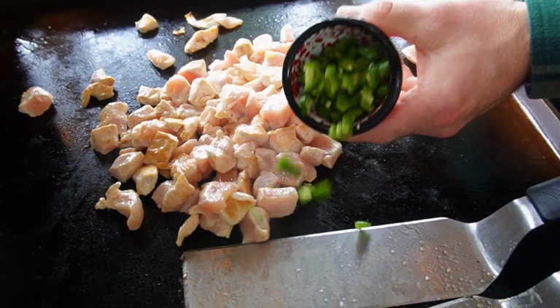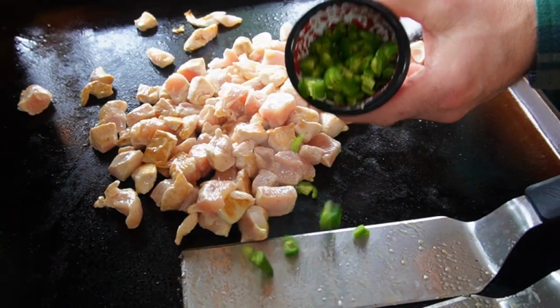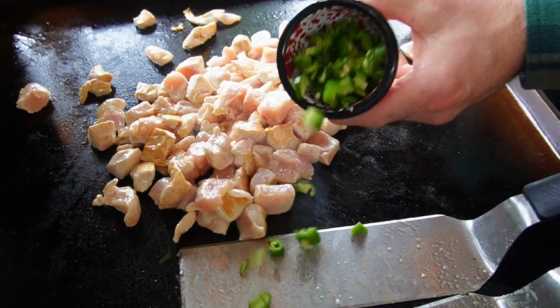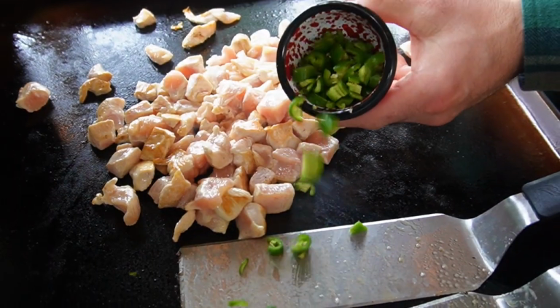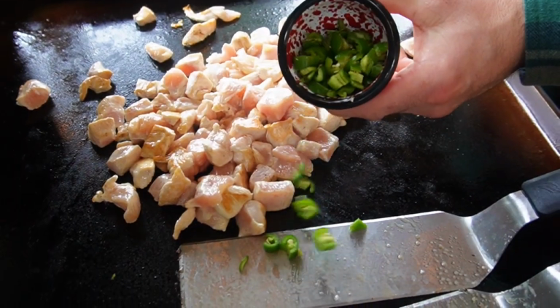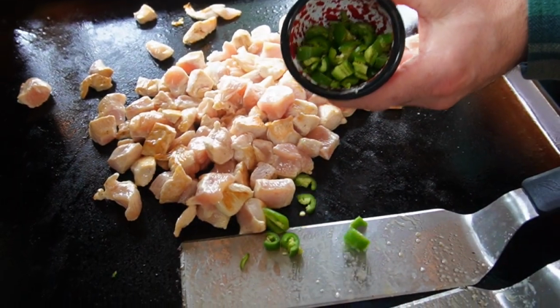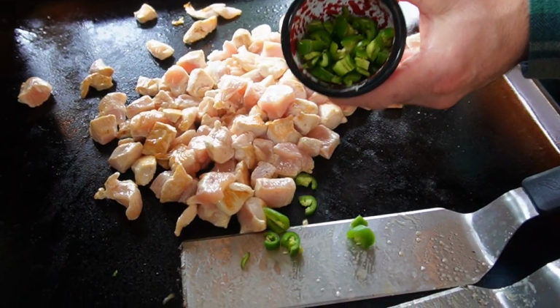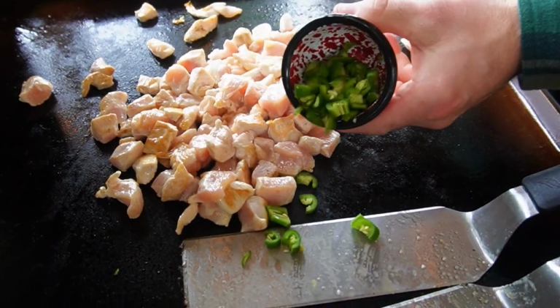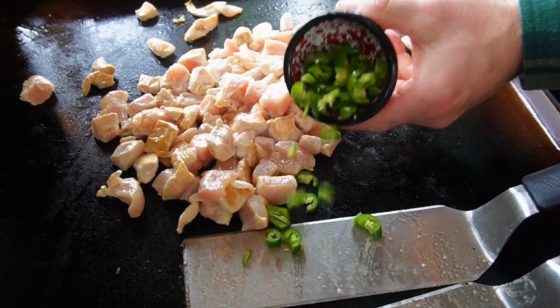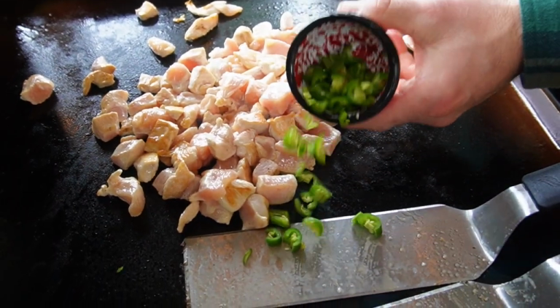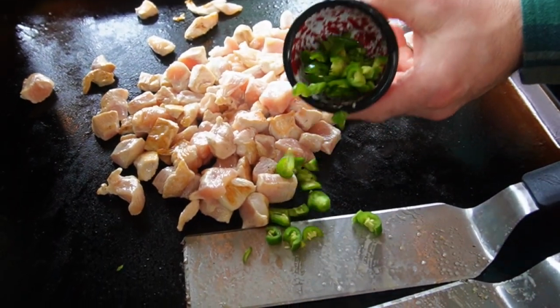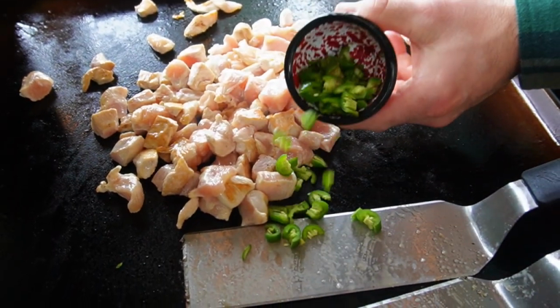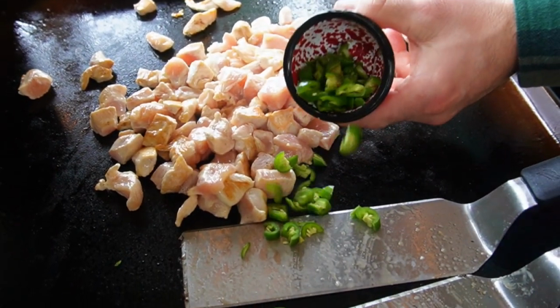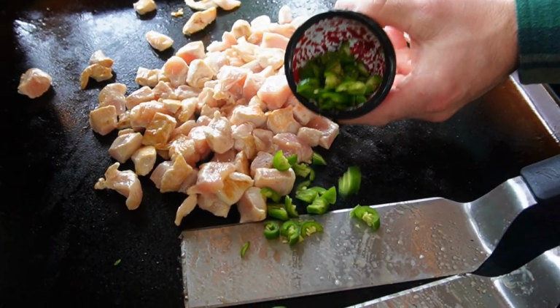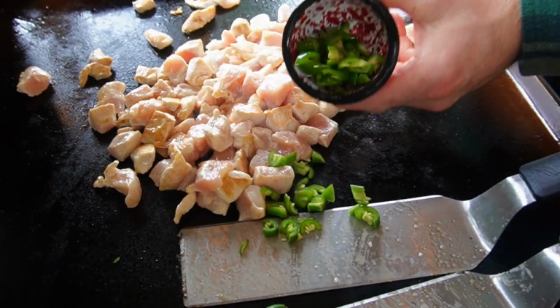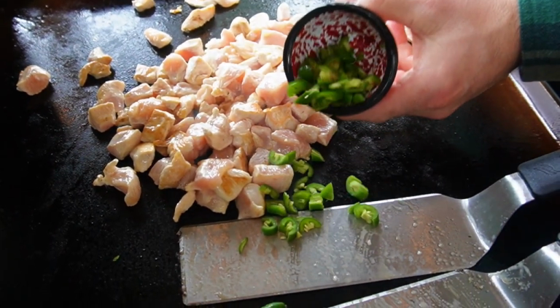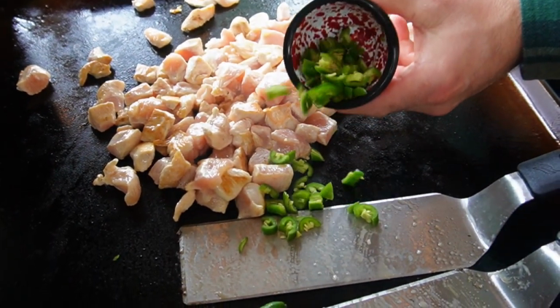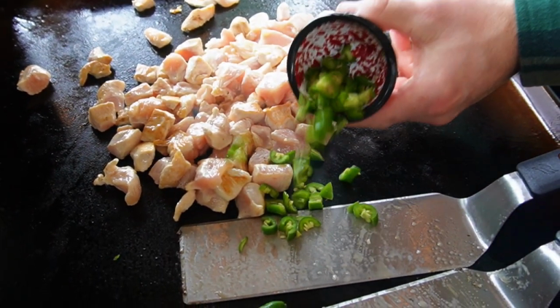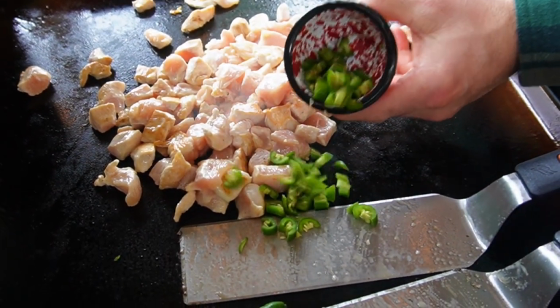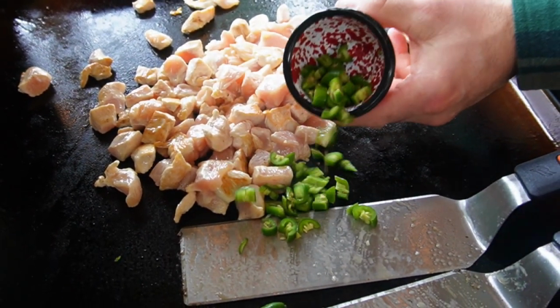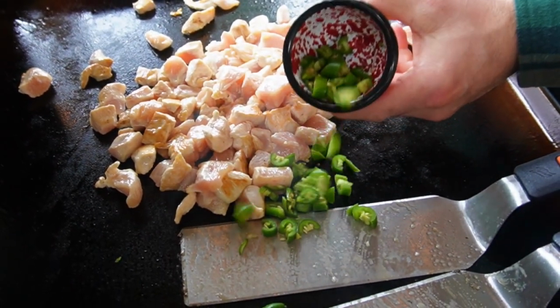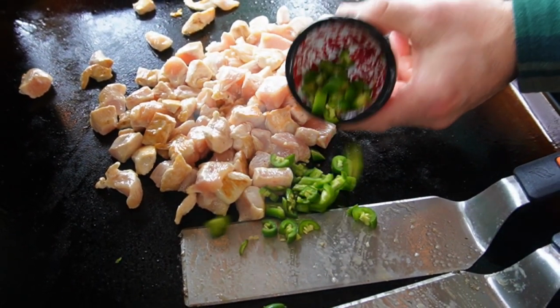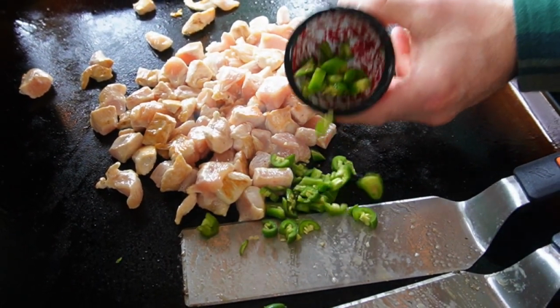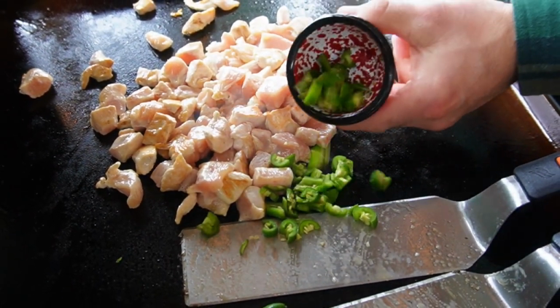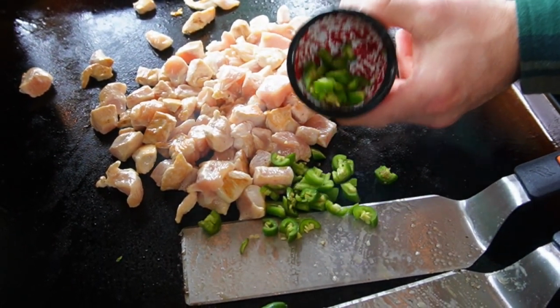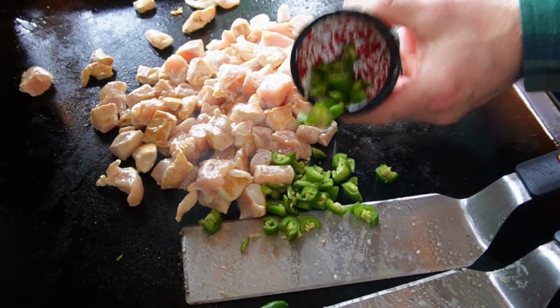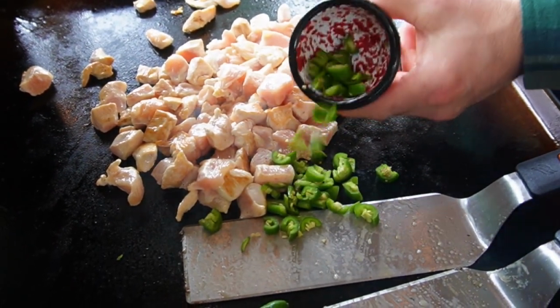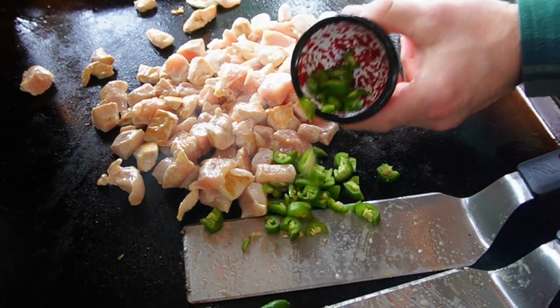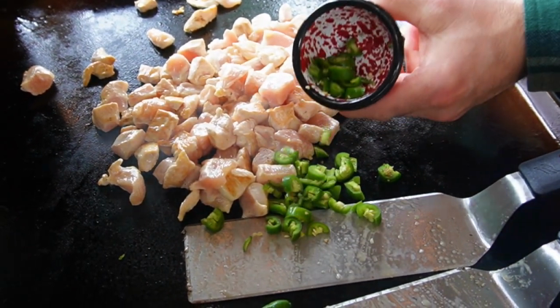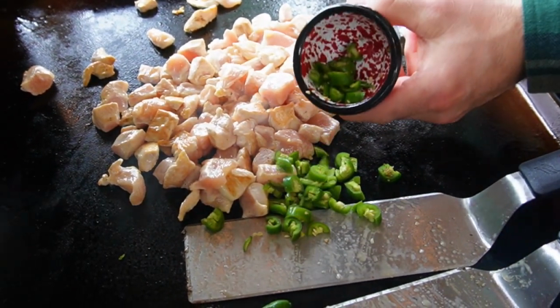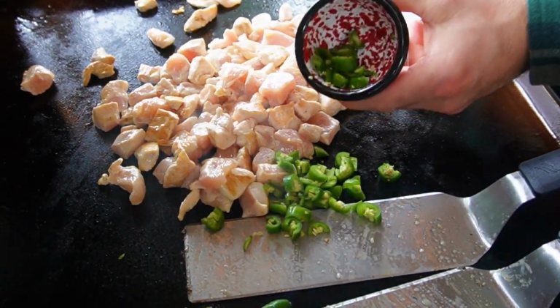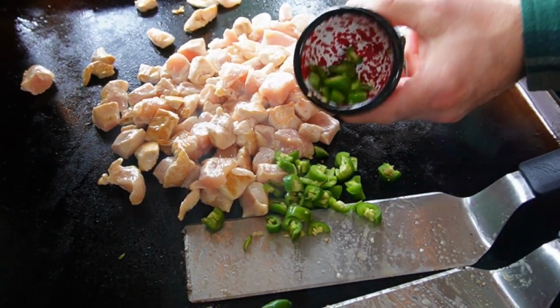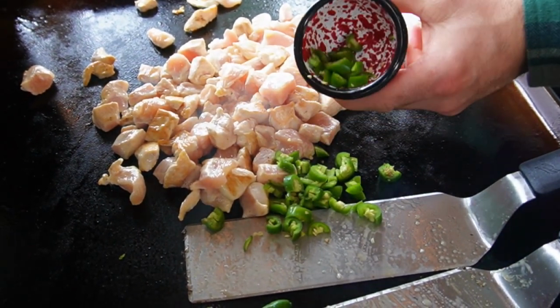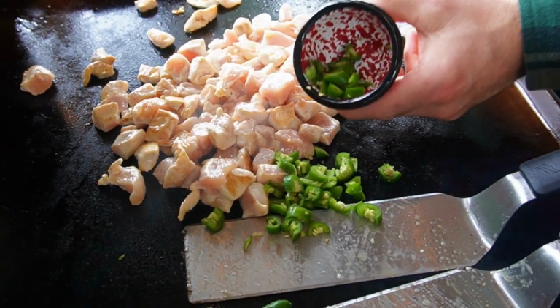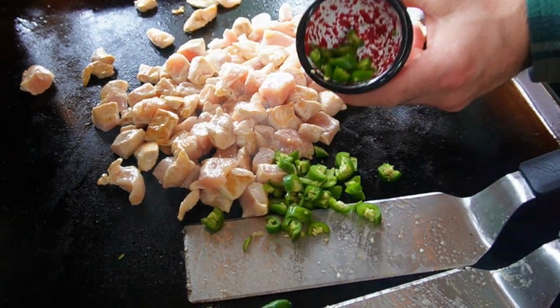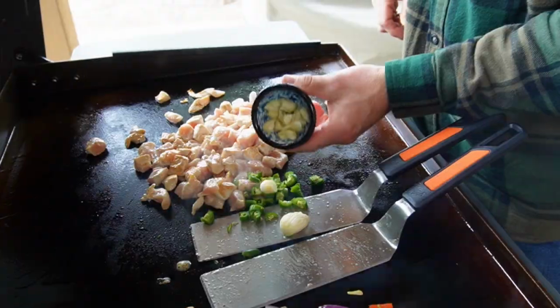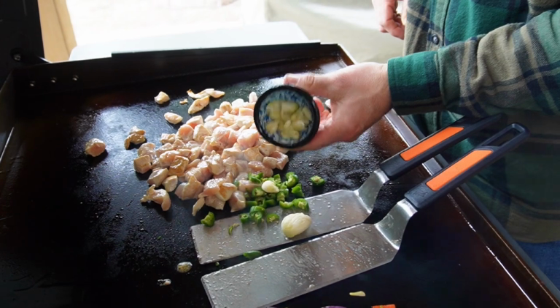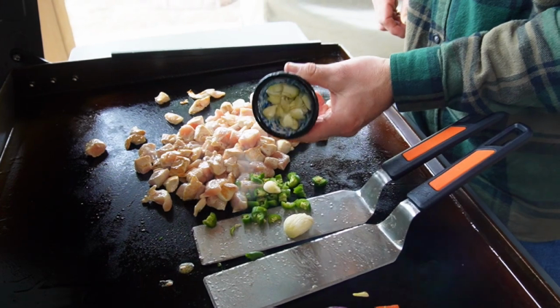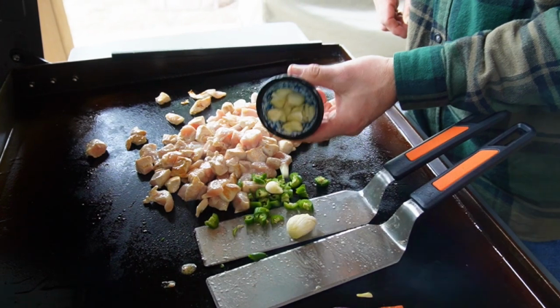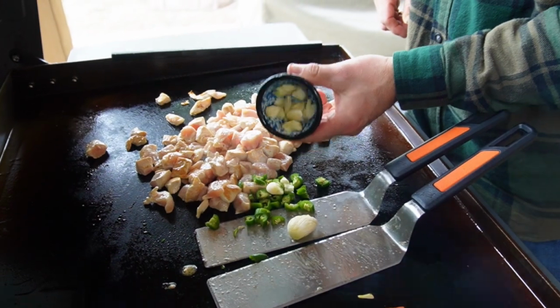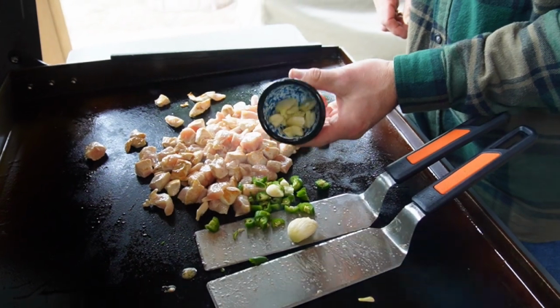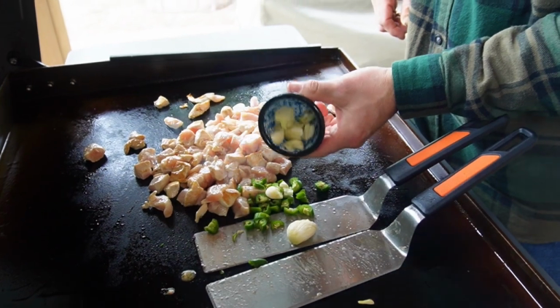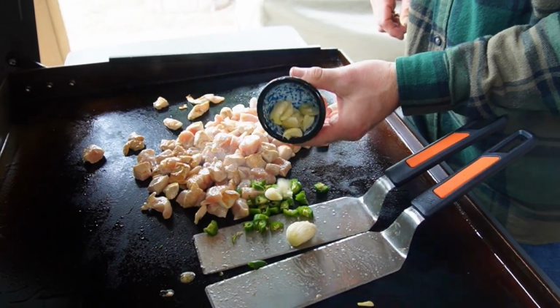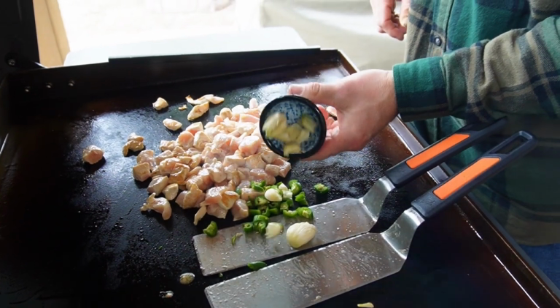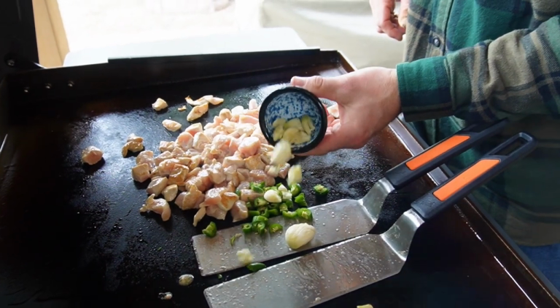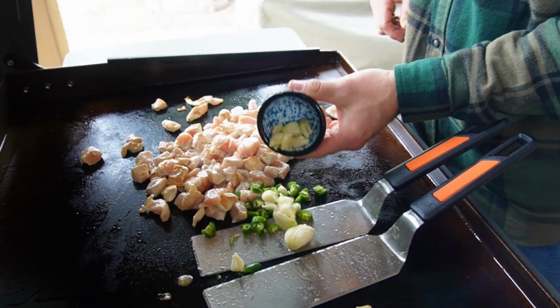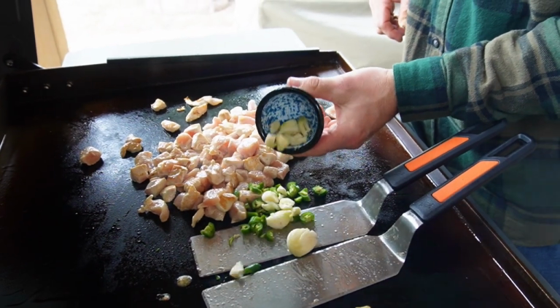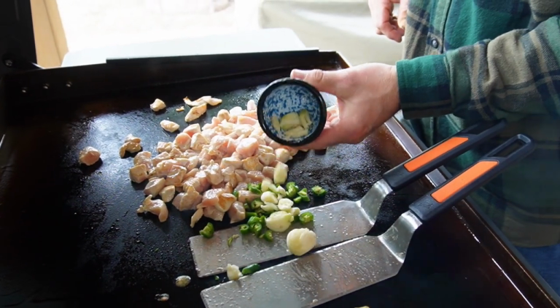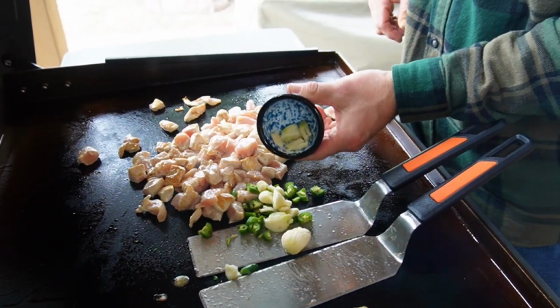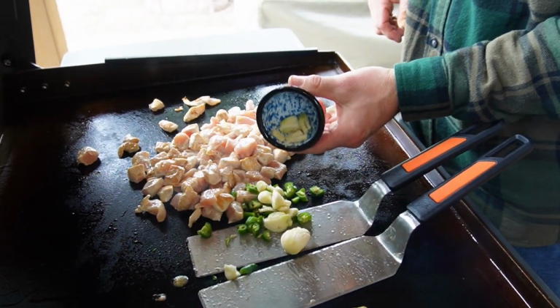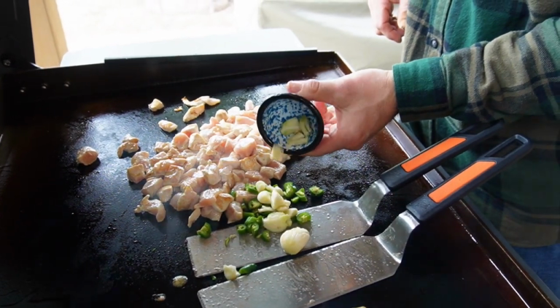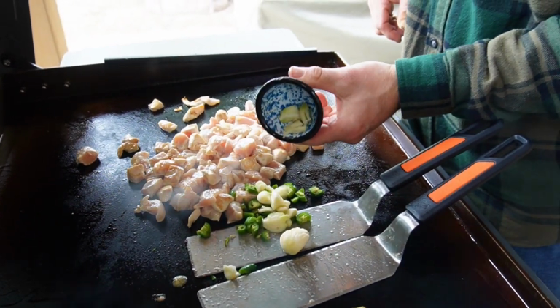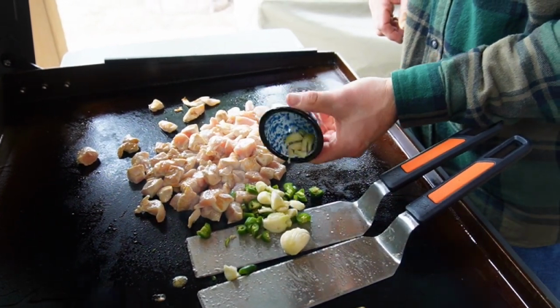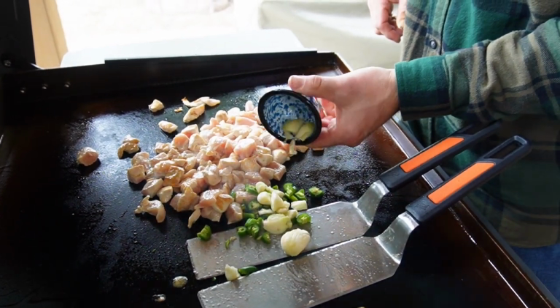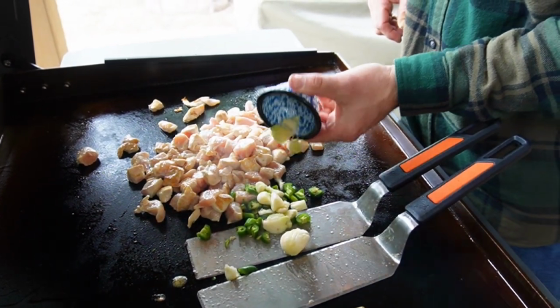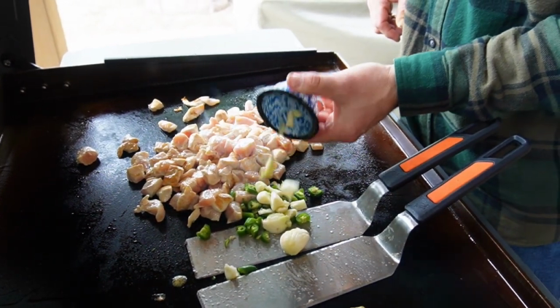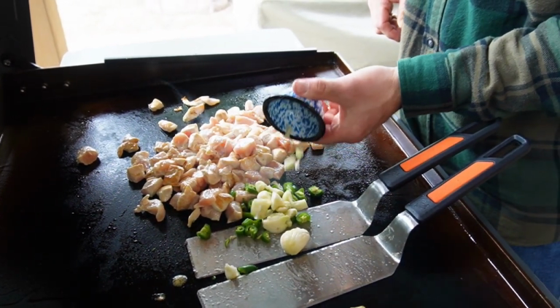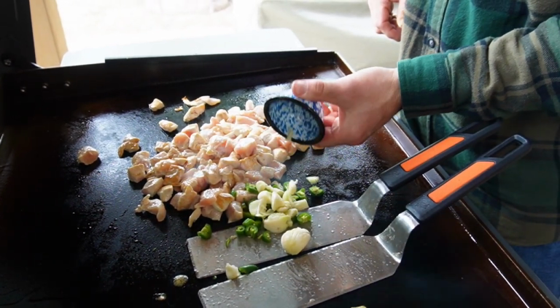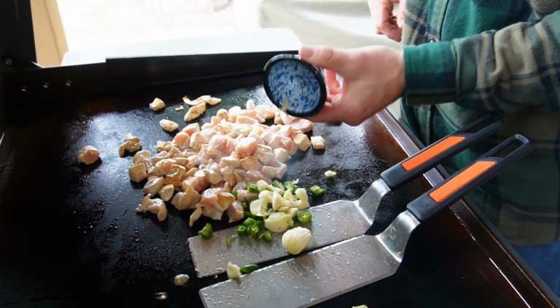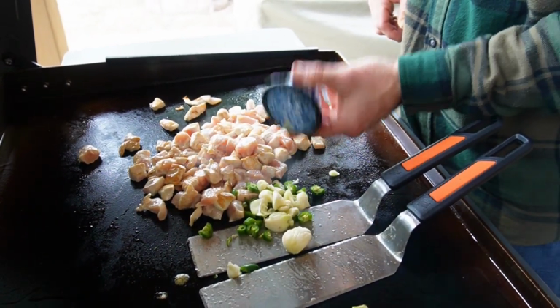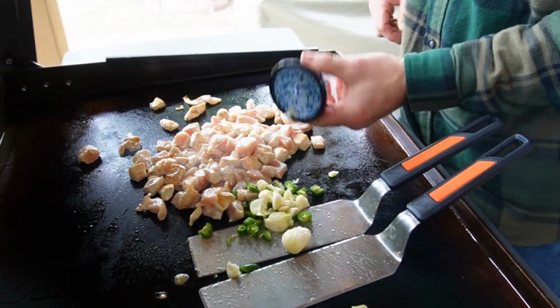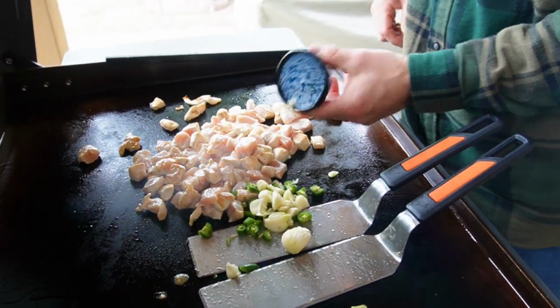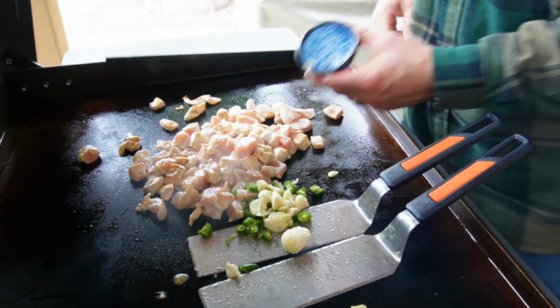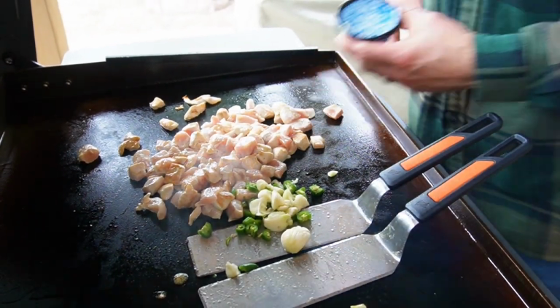I'm going to add some chopped serranos. You can do serranos or jalapeños, along with a bunch of crushed cloves of fresh garlic.